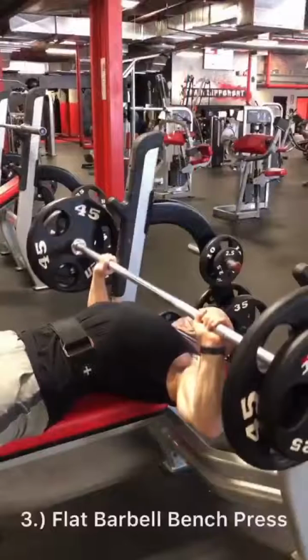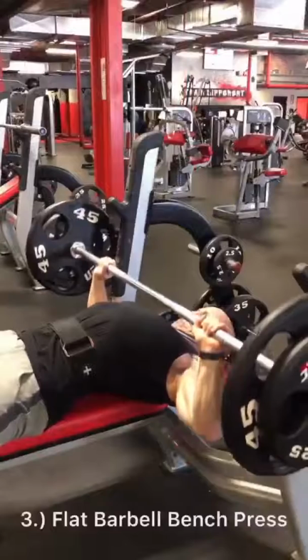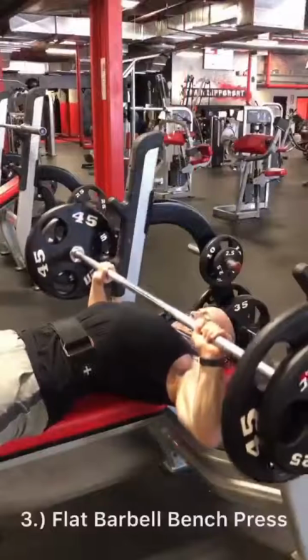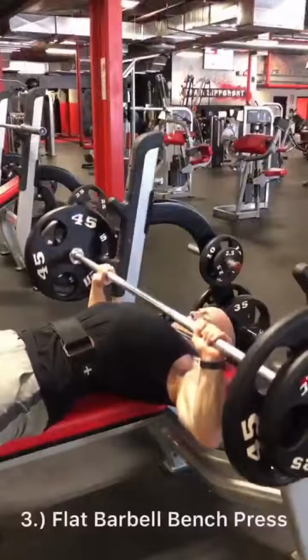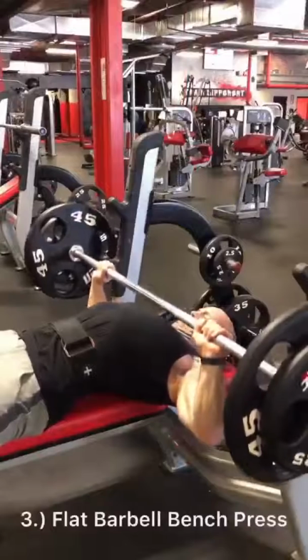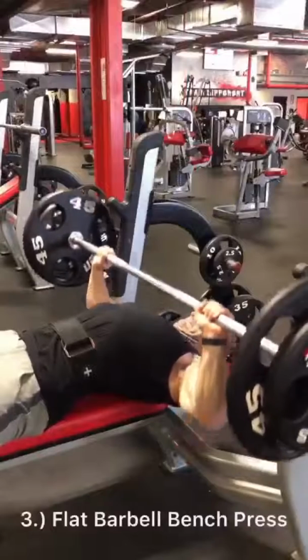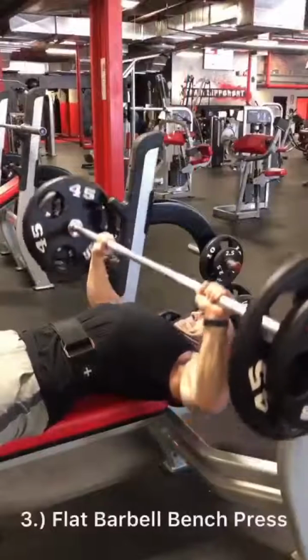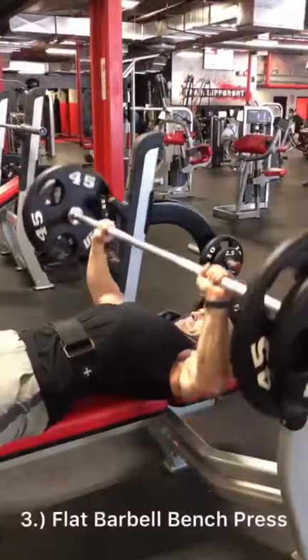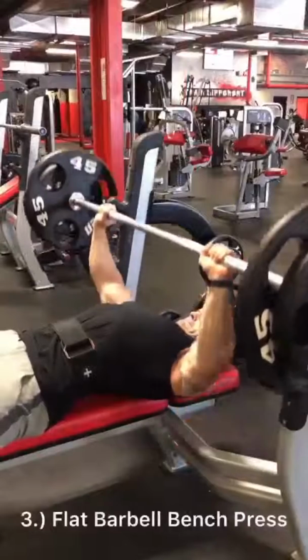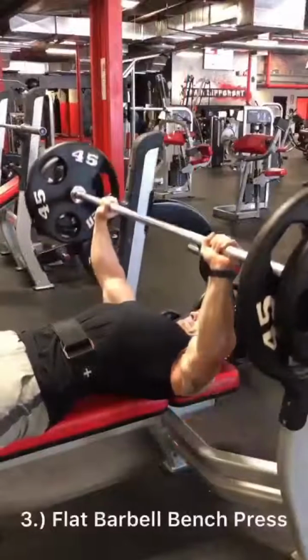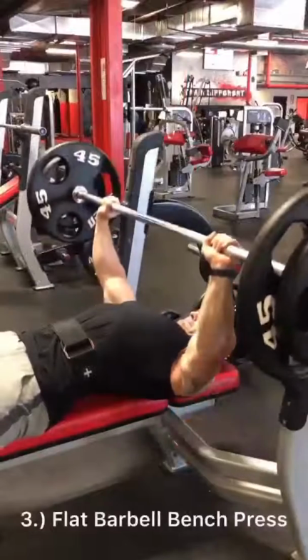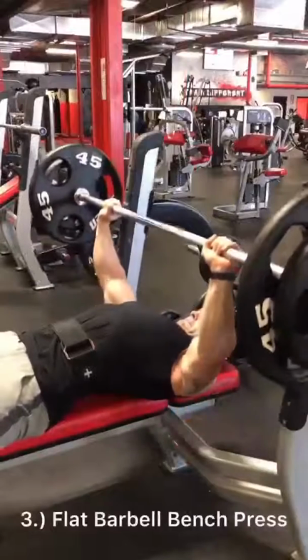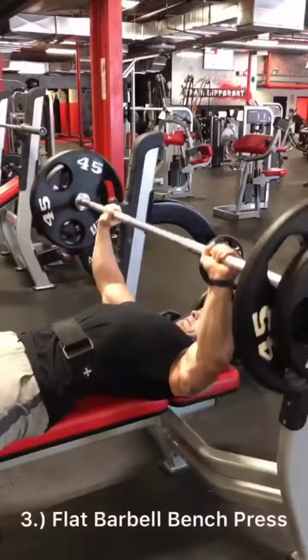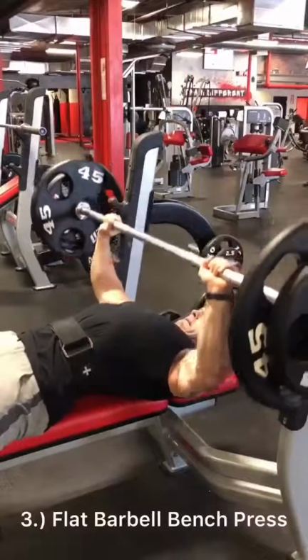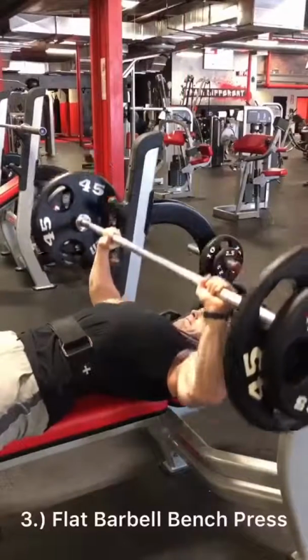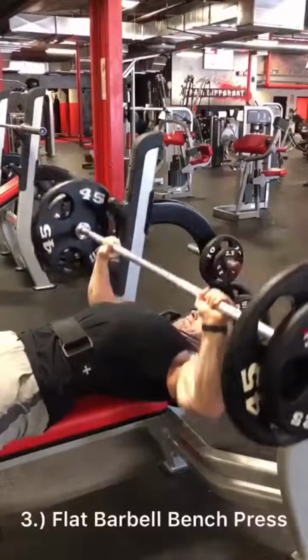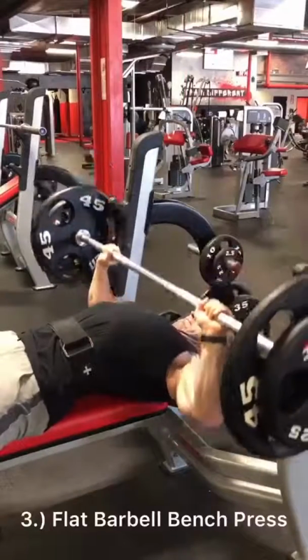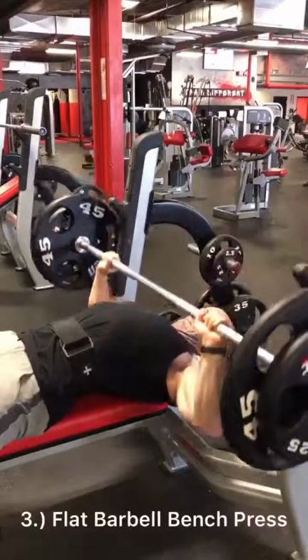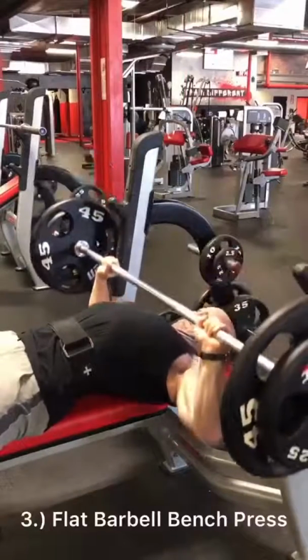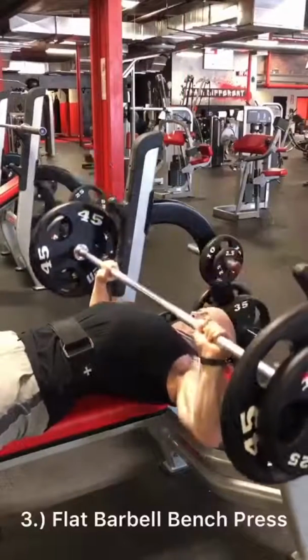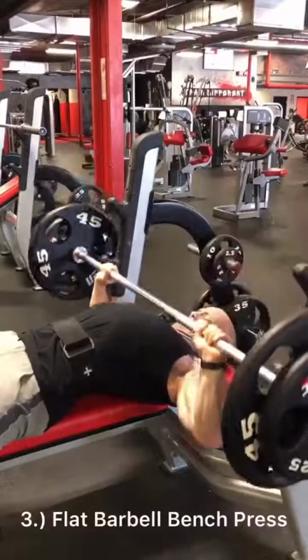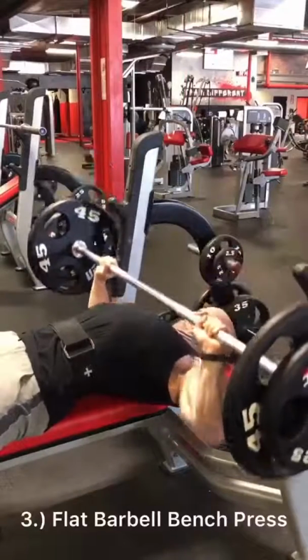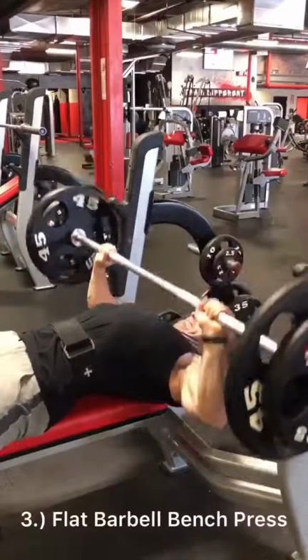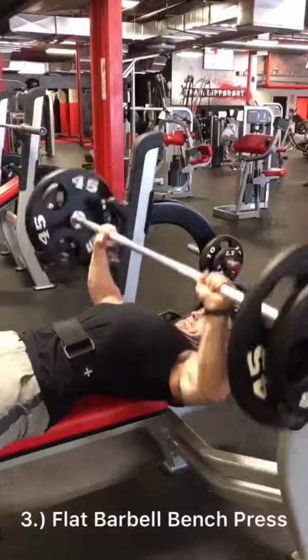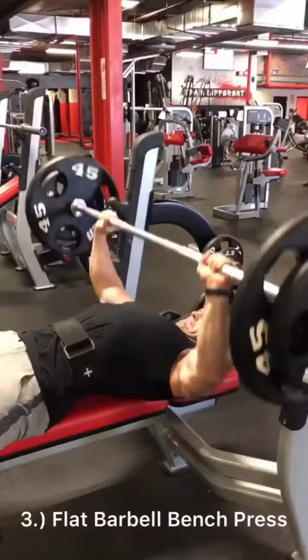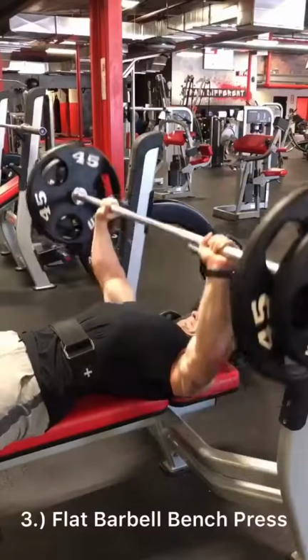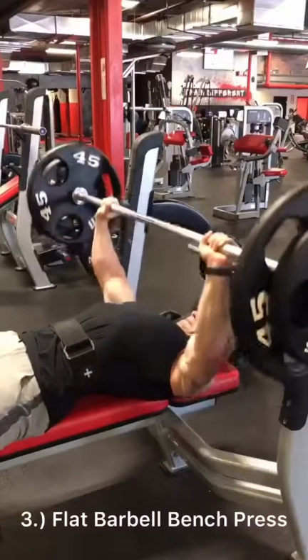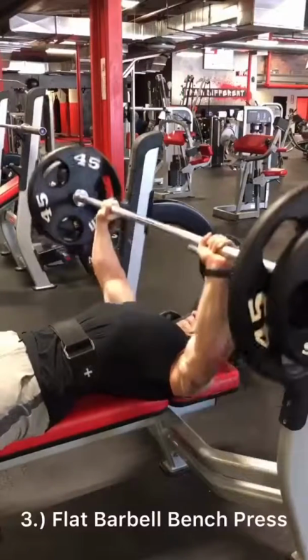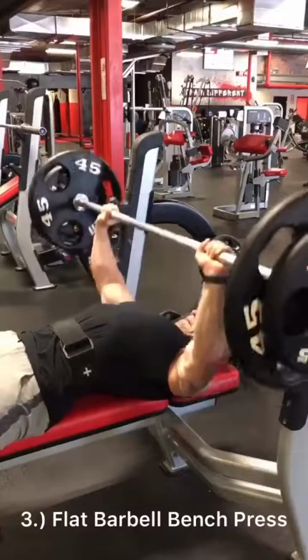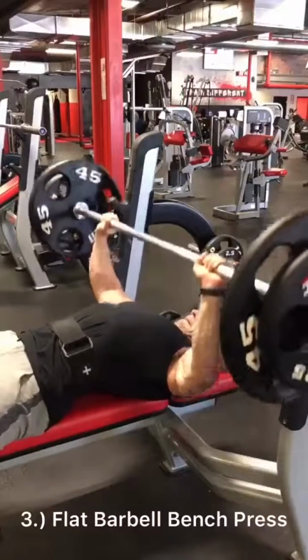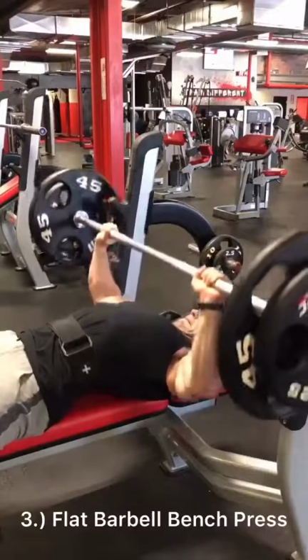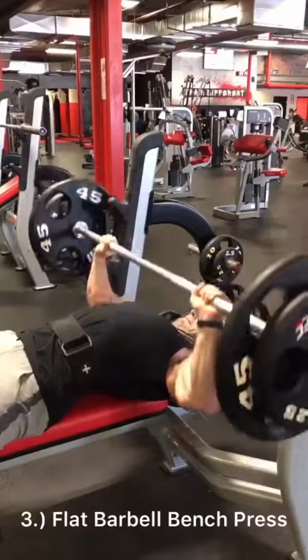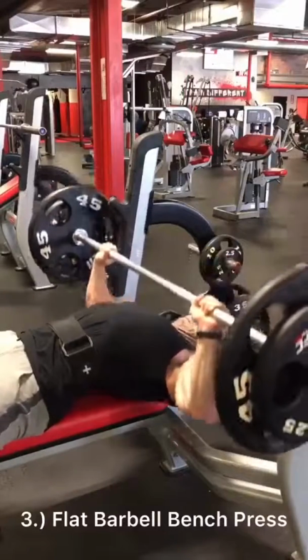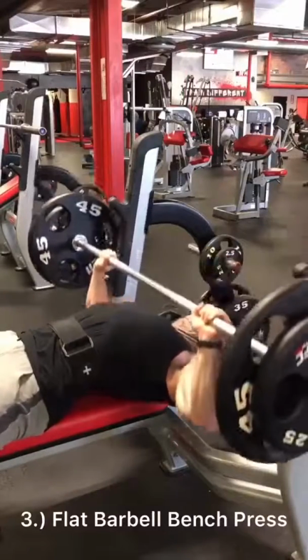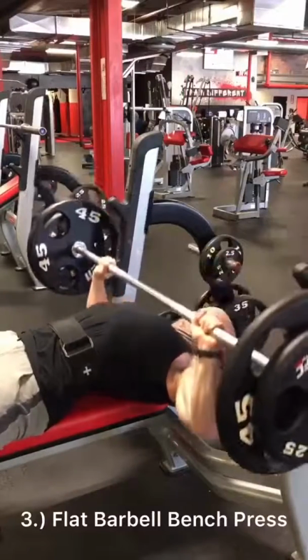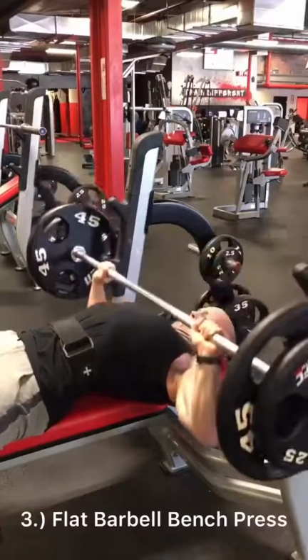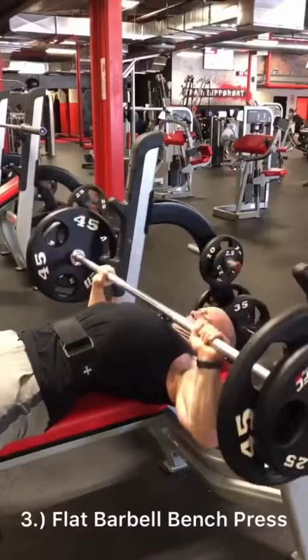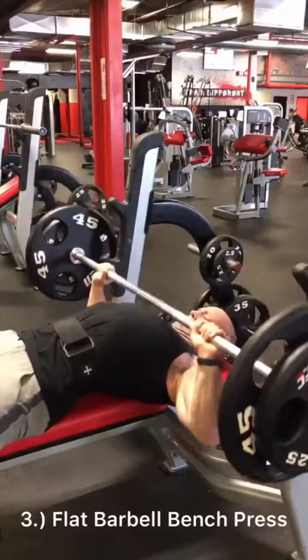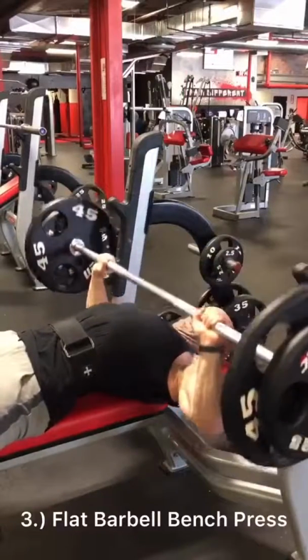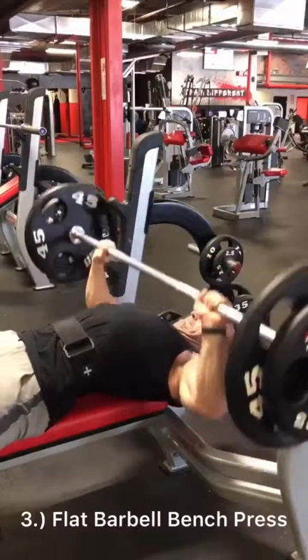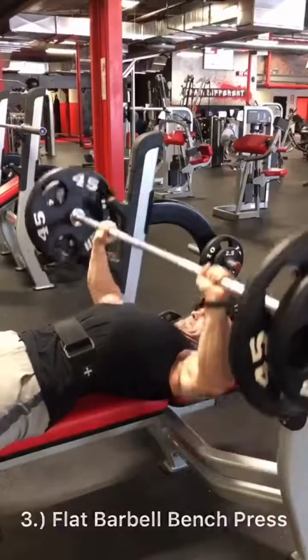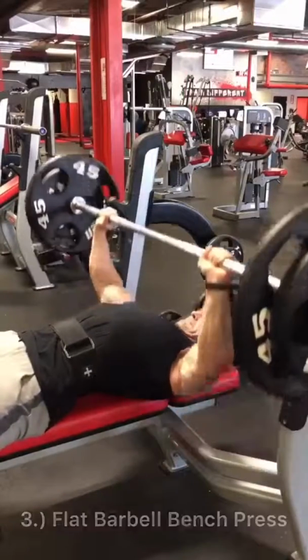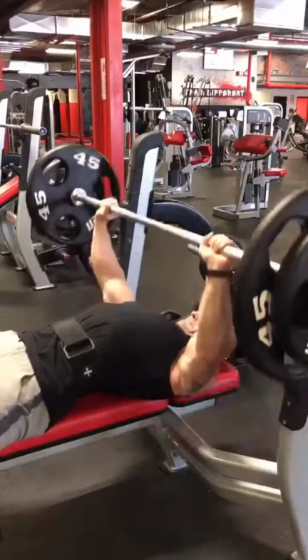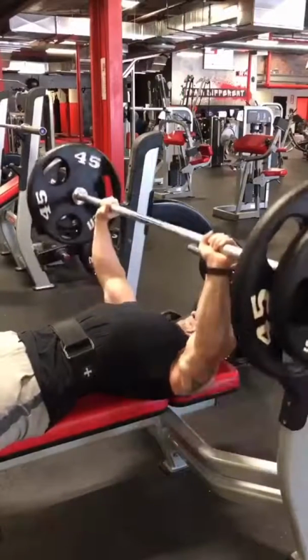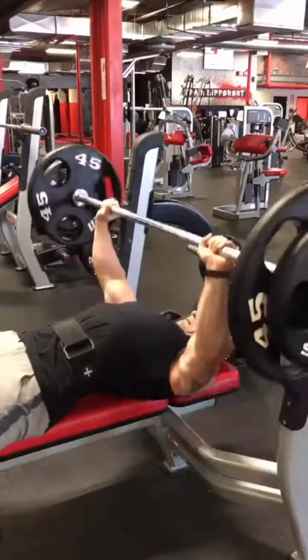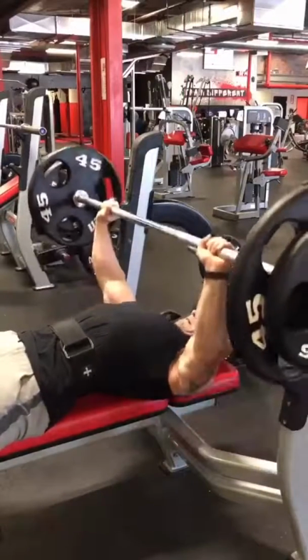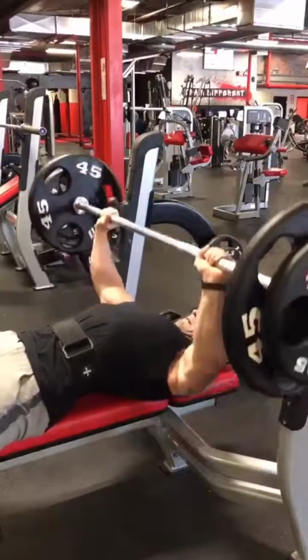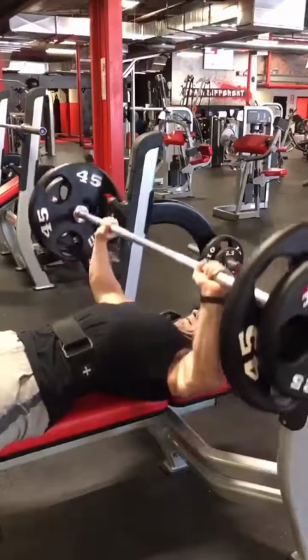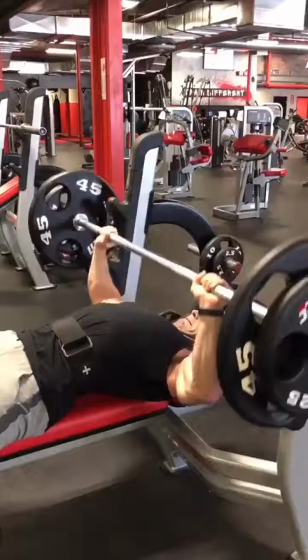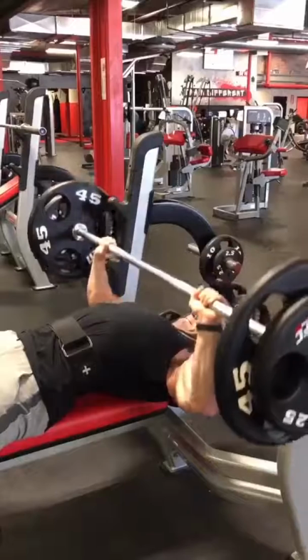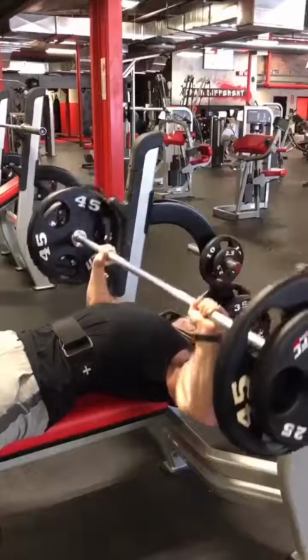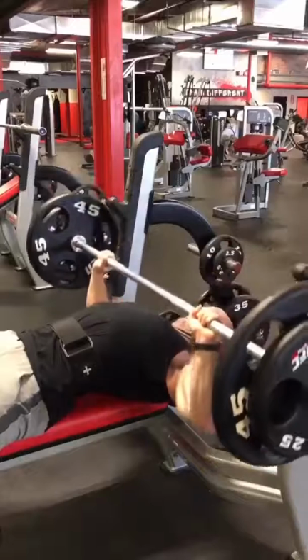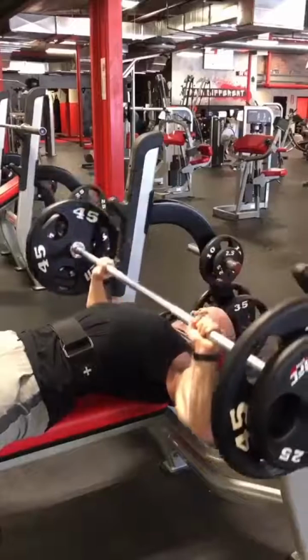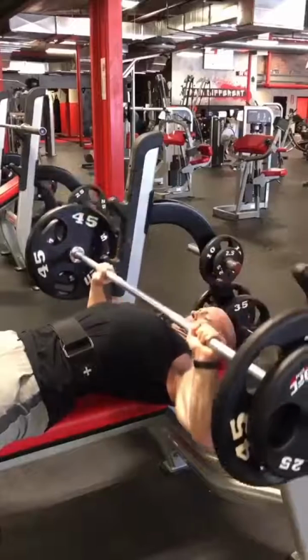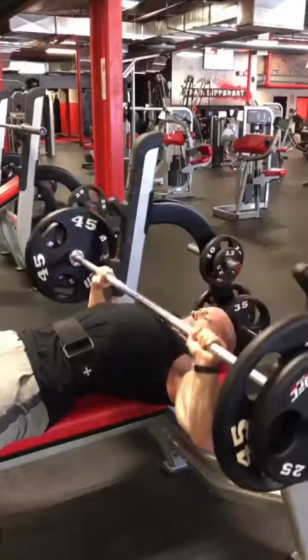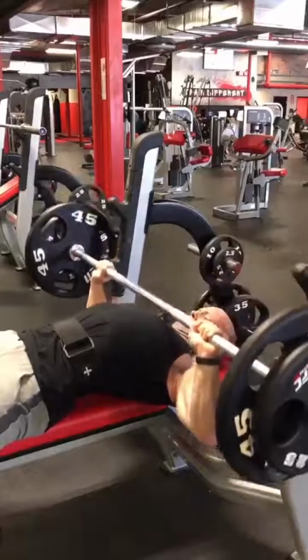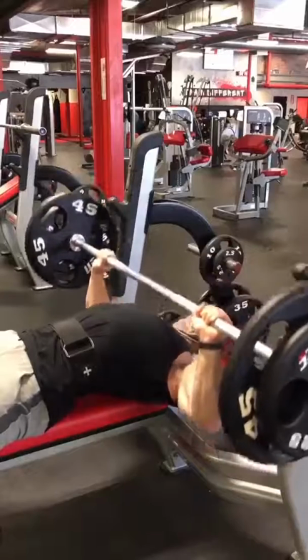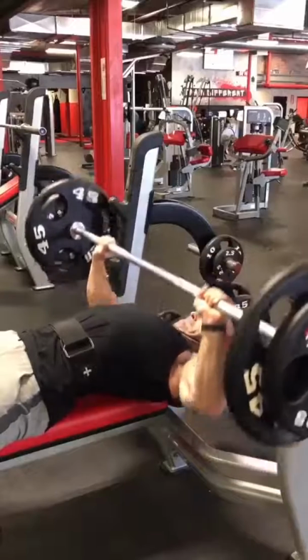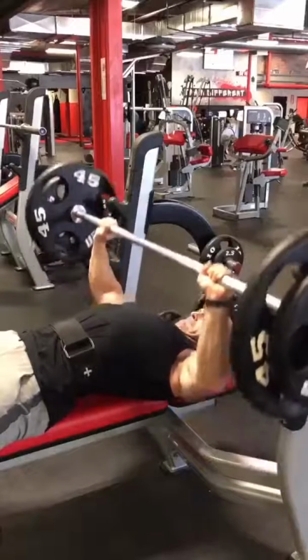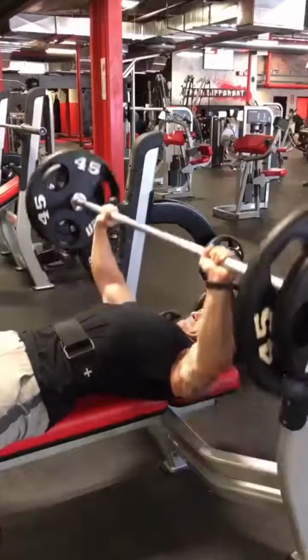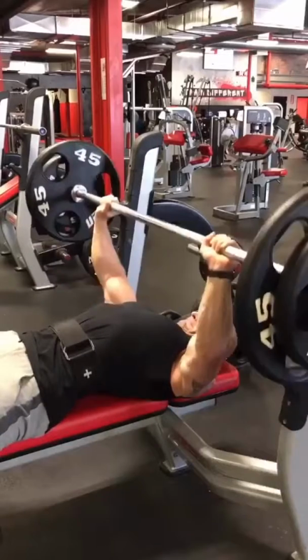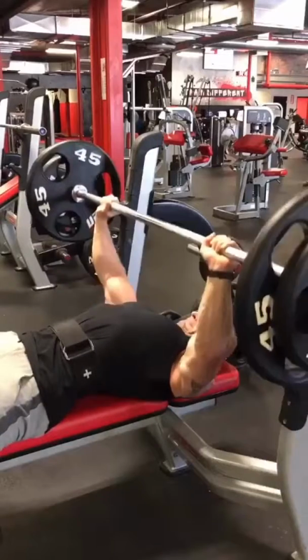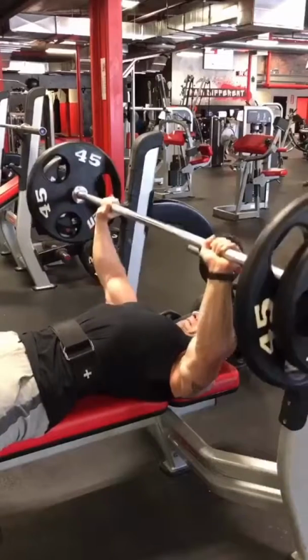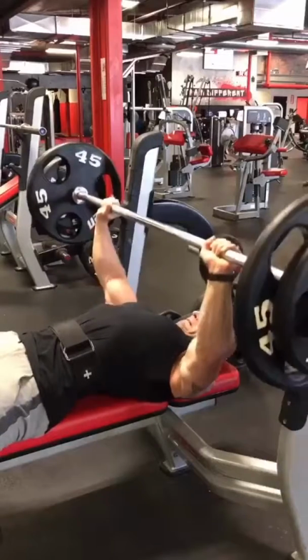Then I'm going to go to flat barbell bench press. I don't come down all the way on this, just to keep constant tension on my chest.